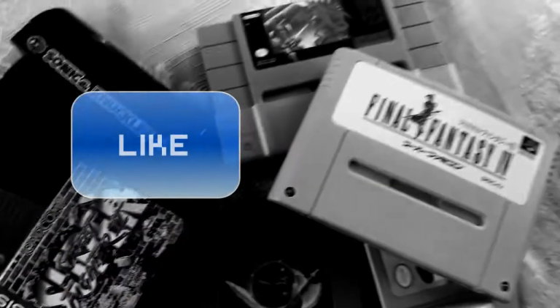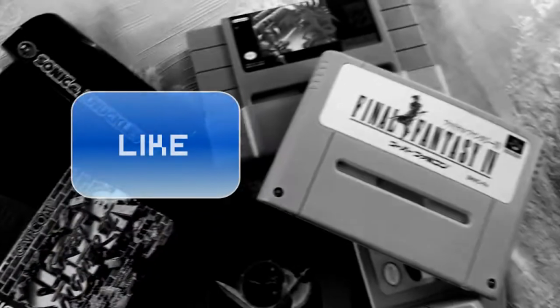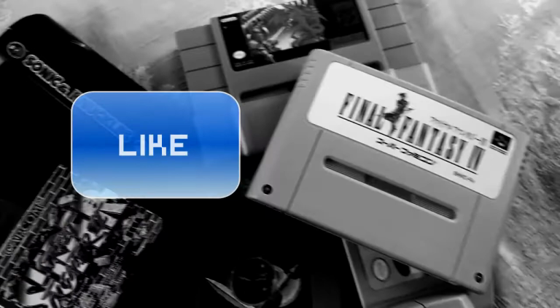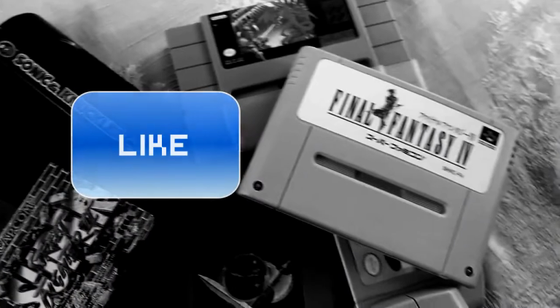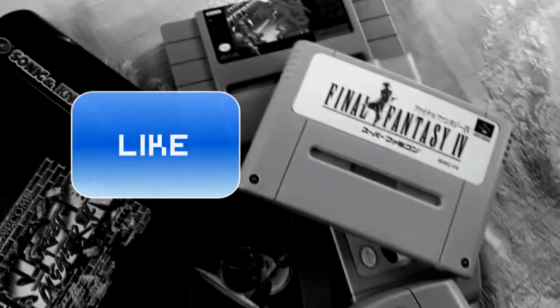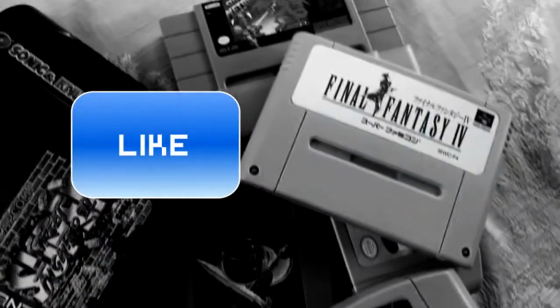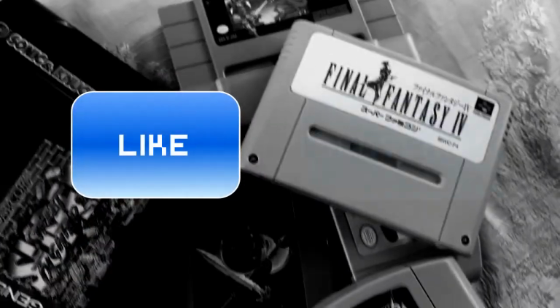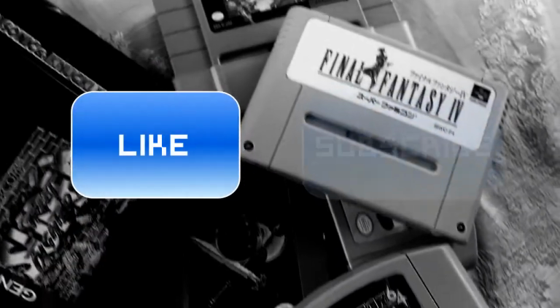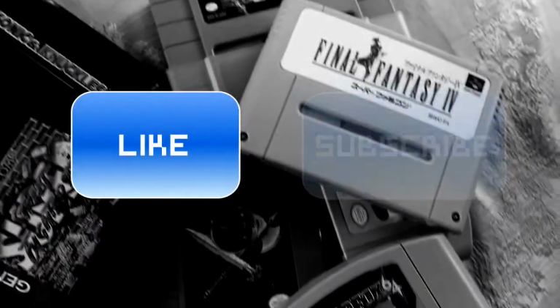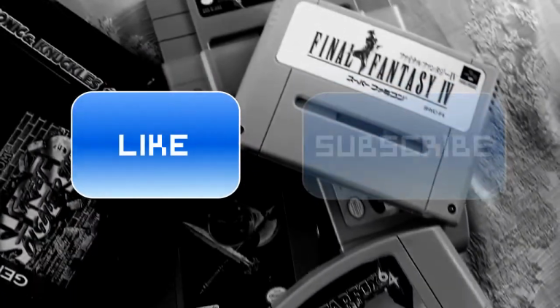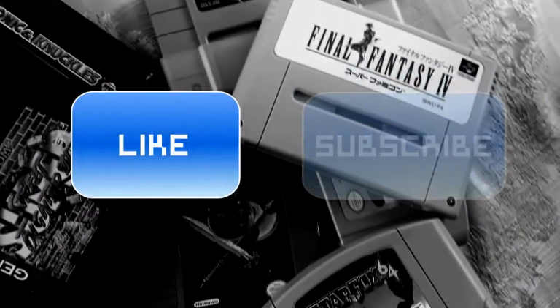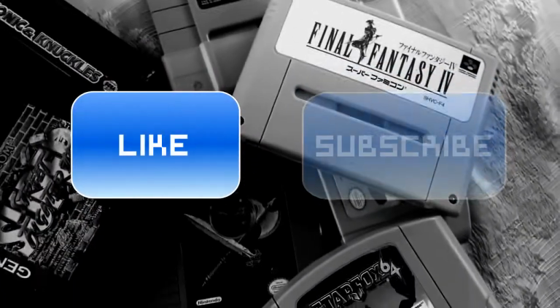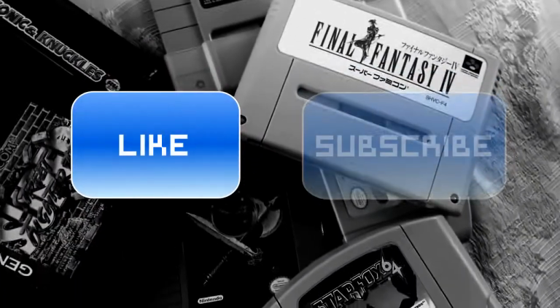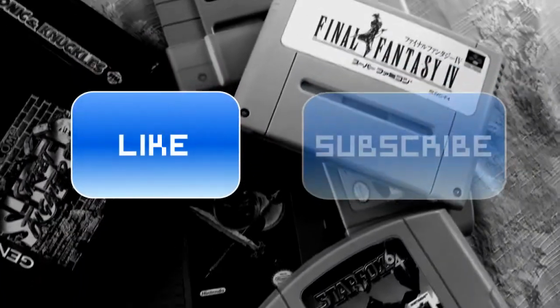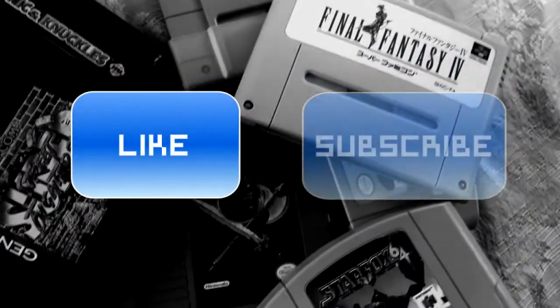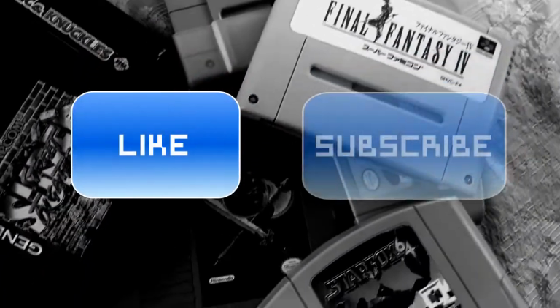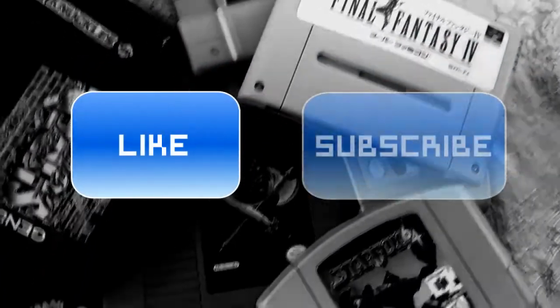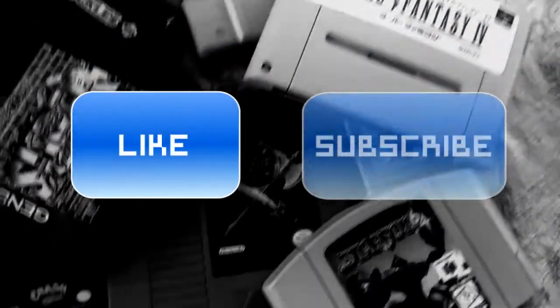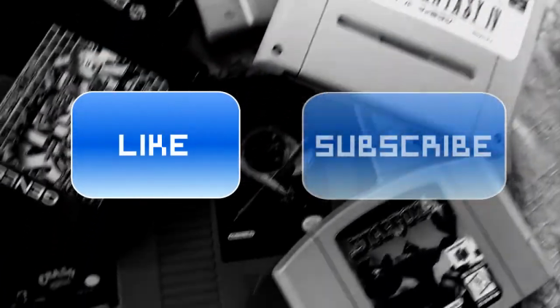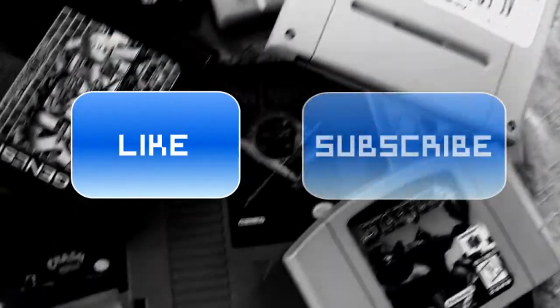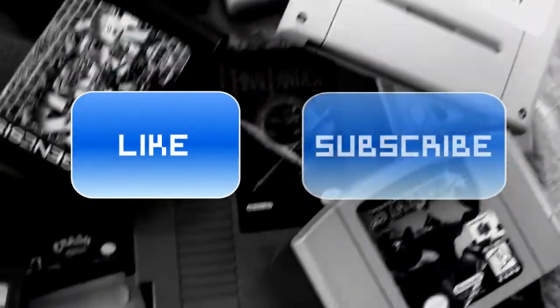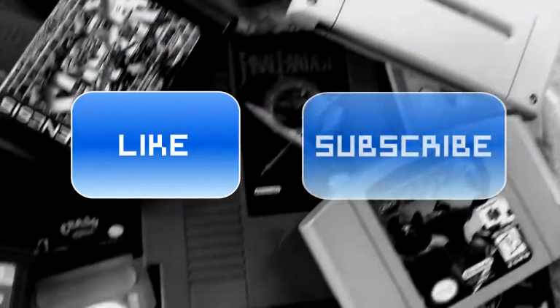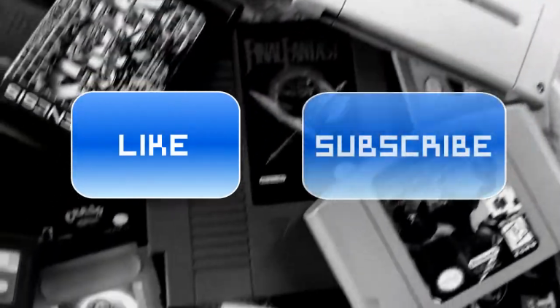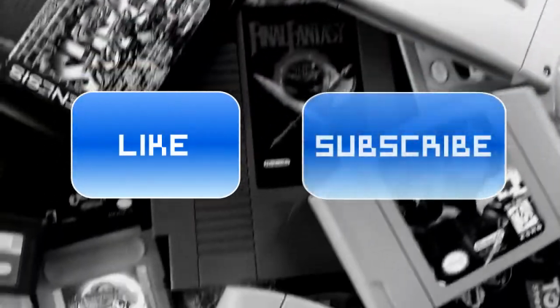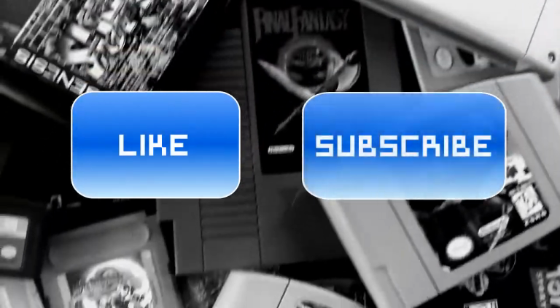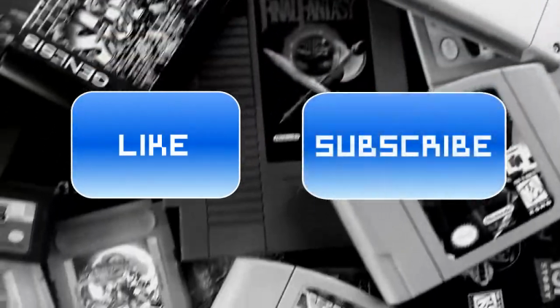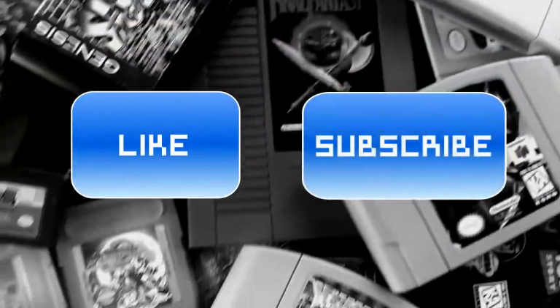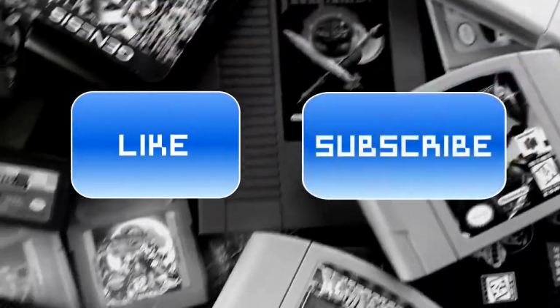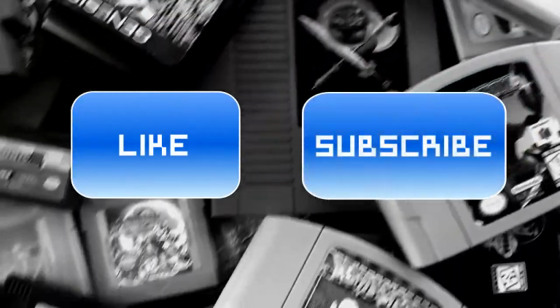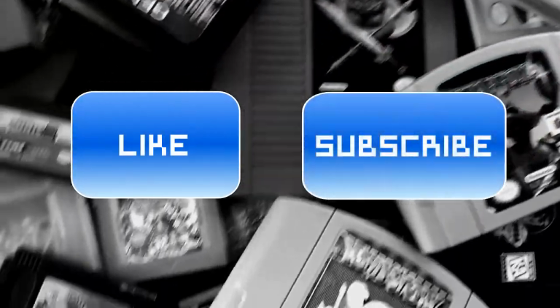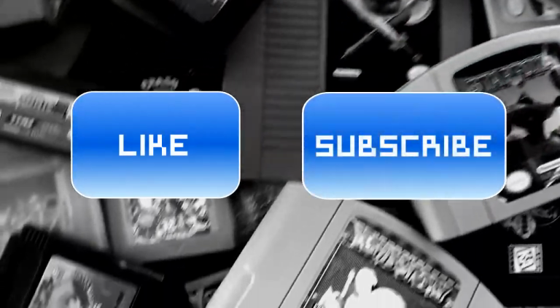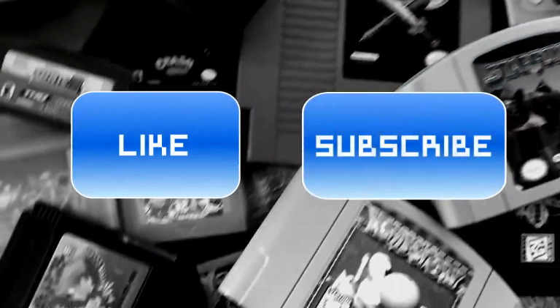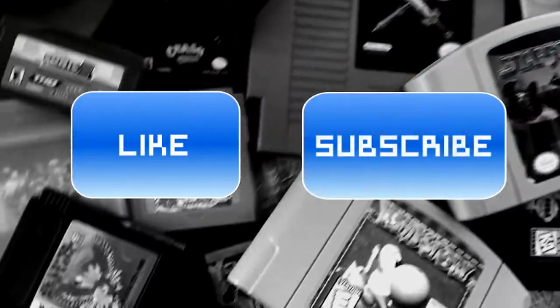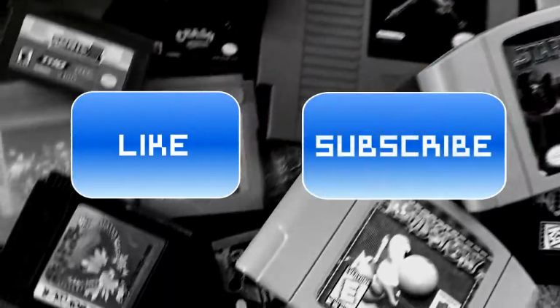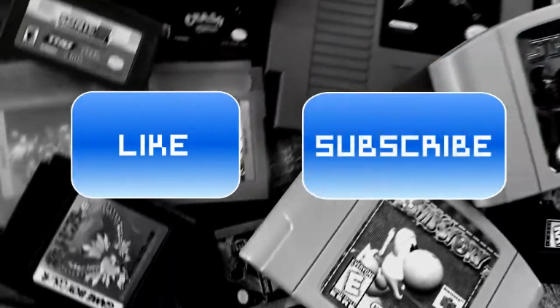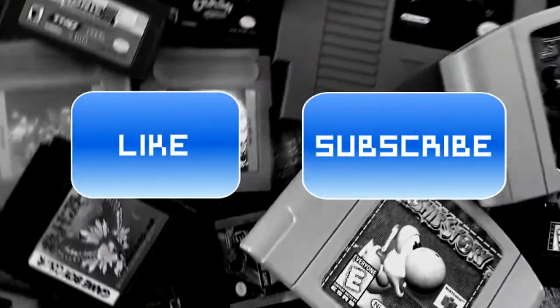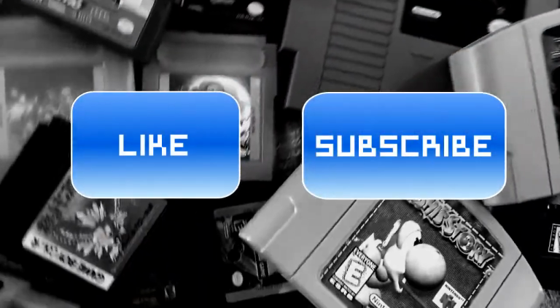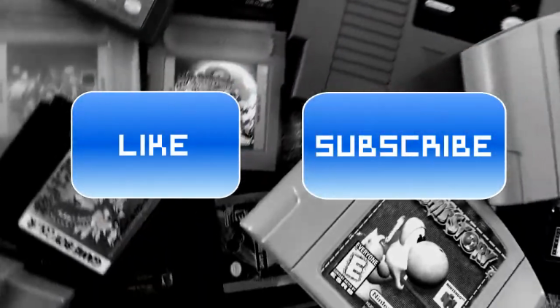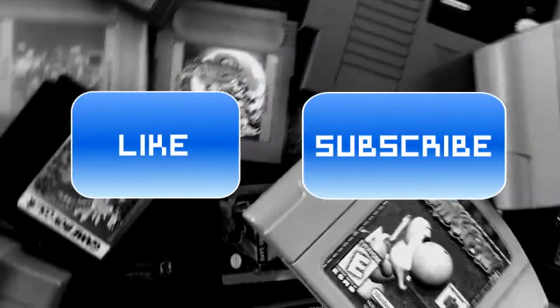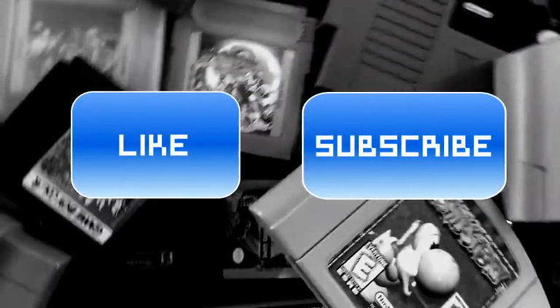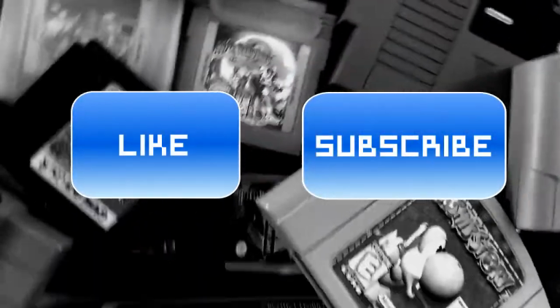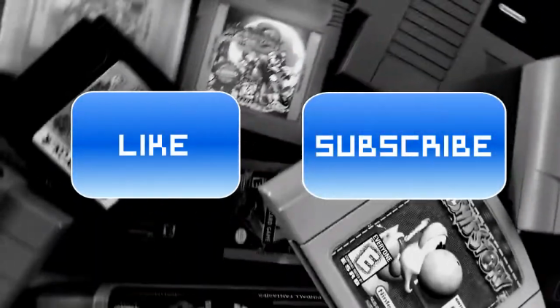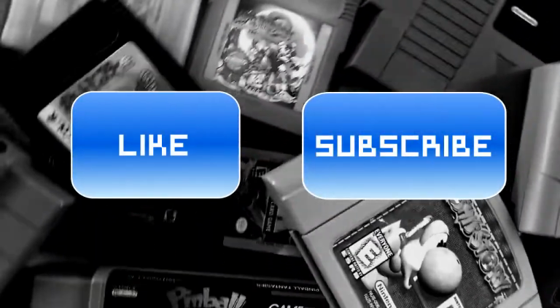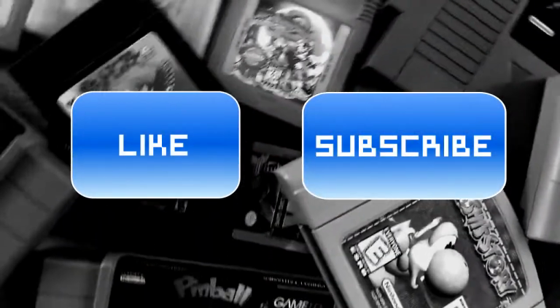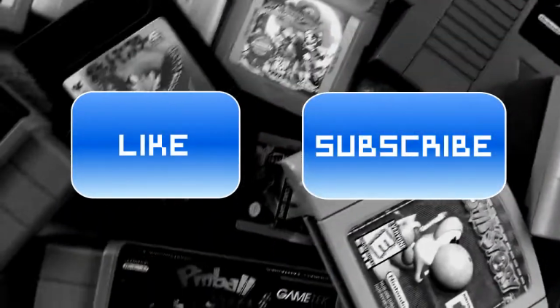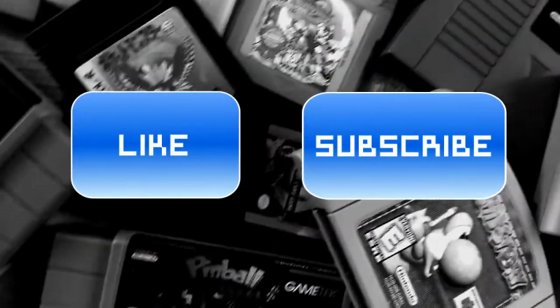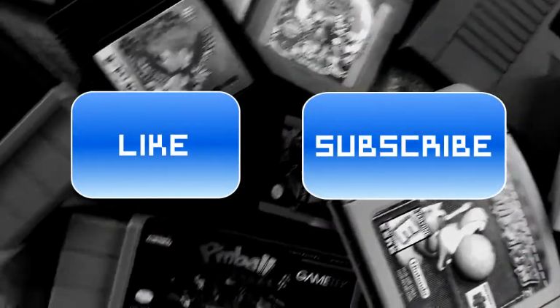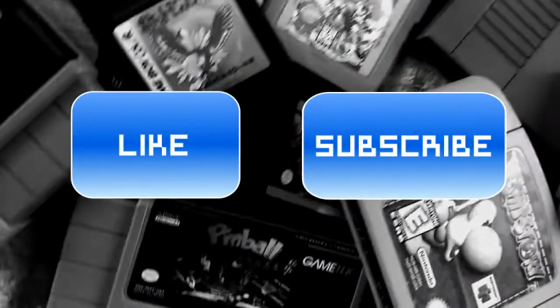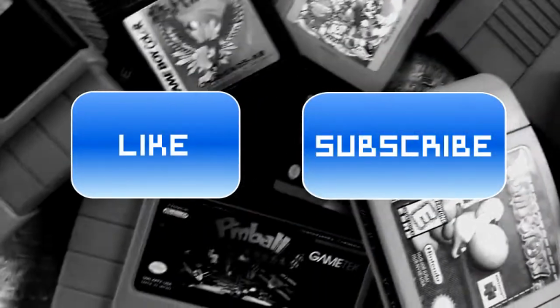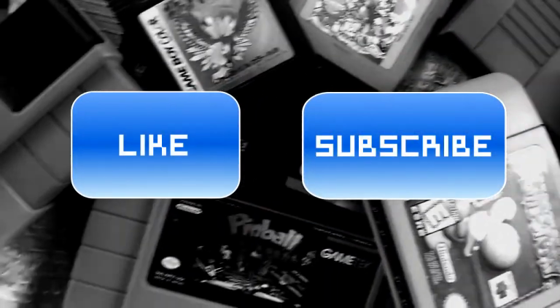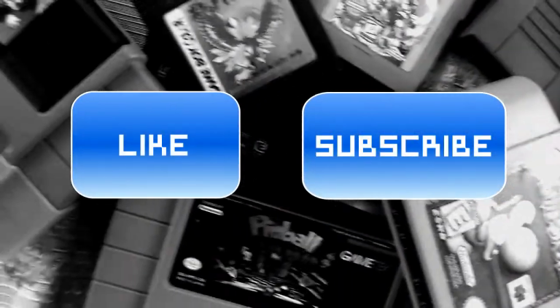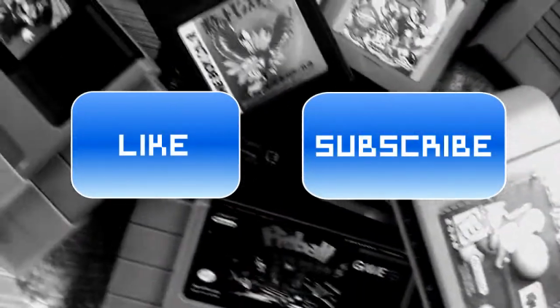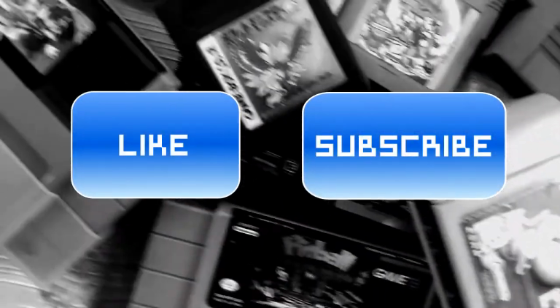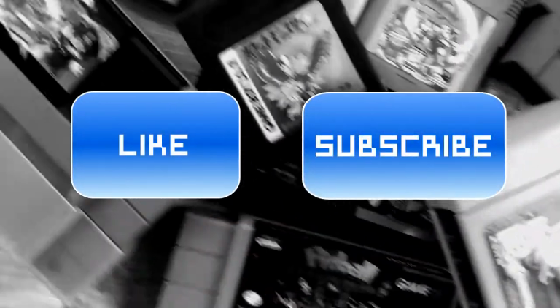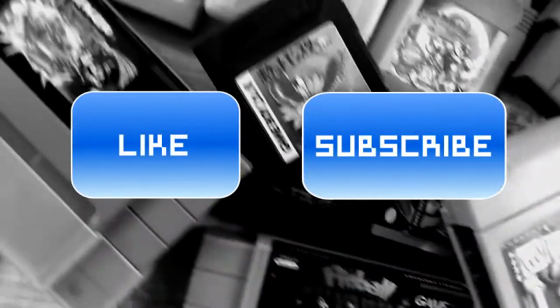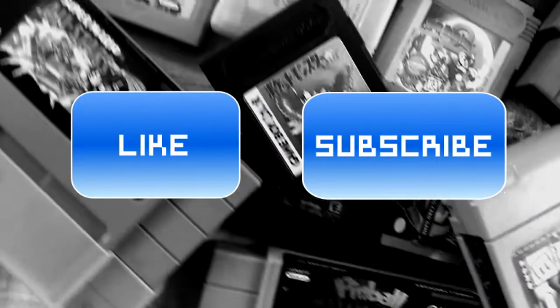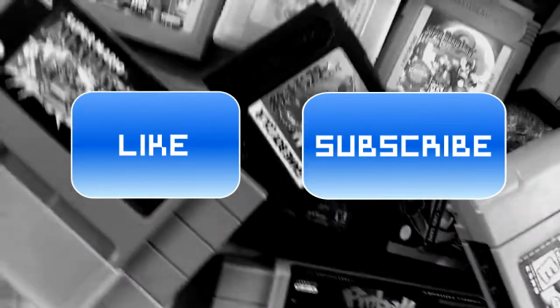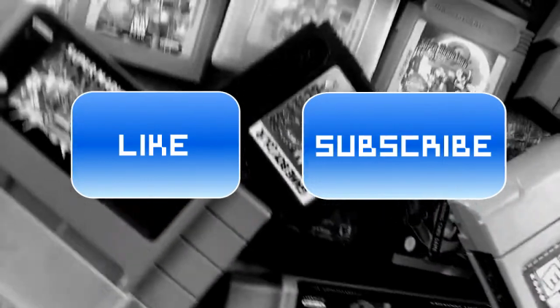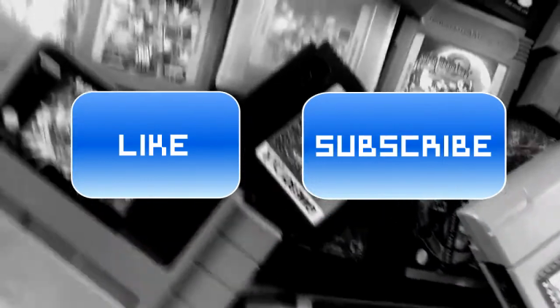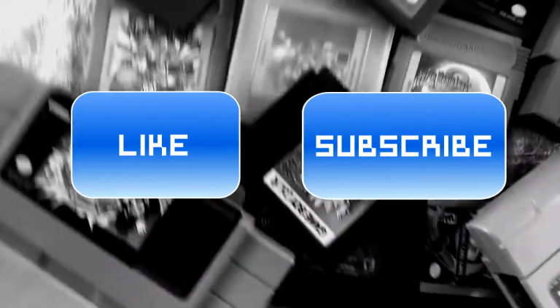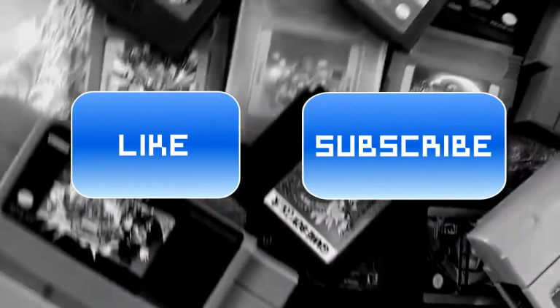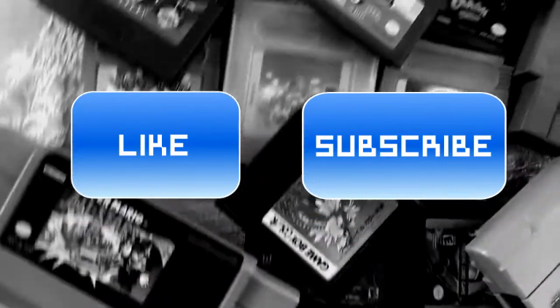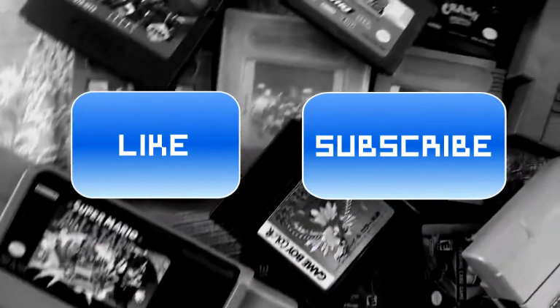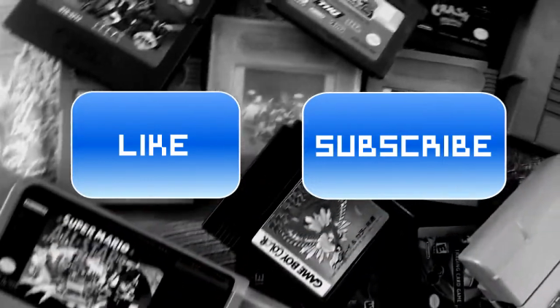We're the Pixel Slayers. Hit that like and subscribe button — it helps us out tremendously. We'll be seeing you soon with another video.